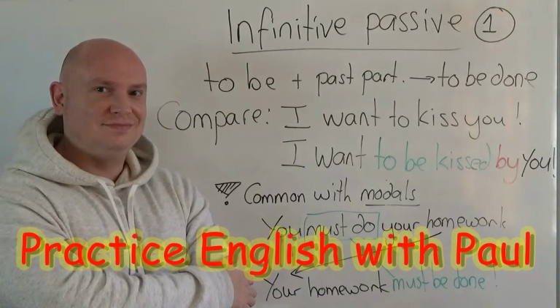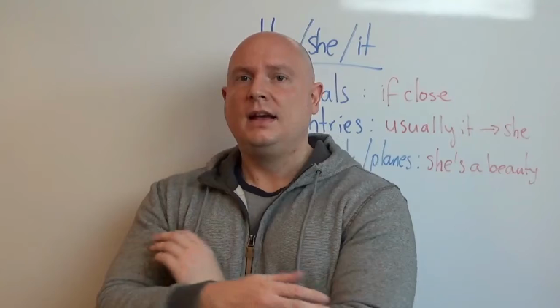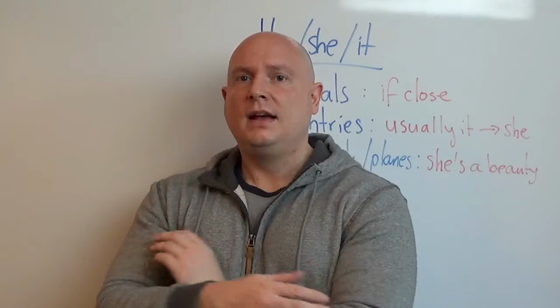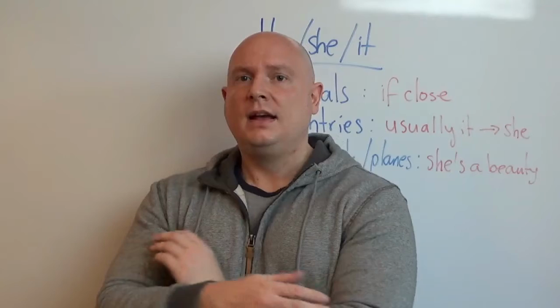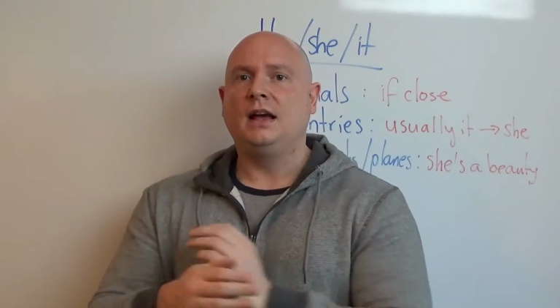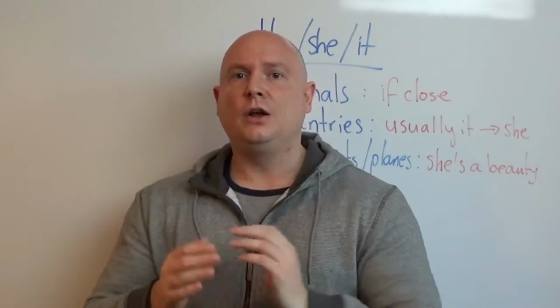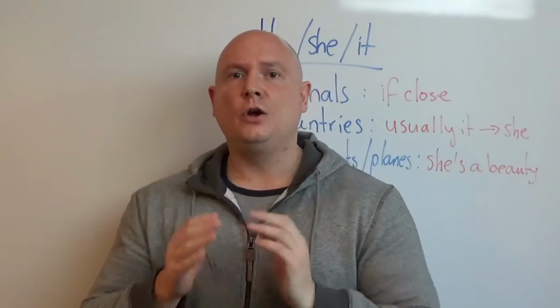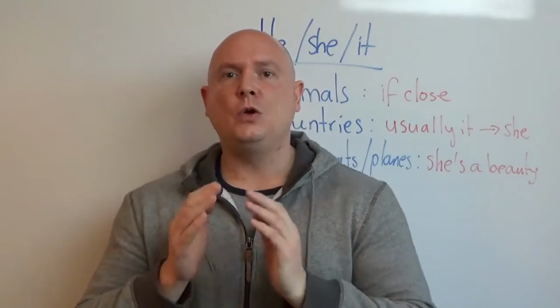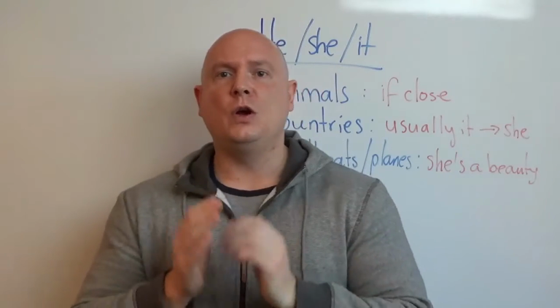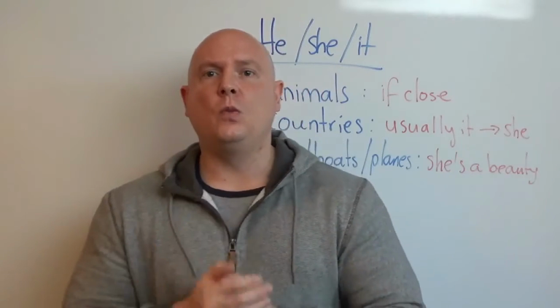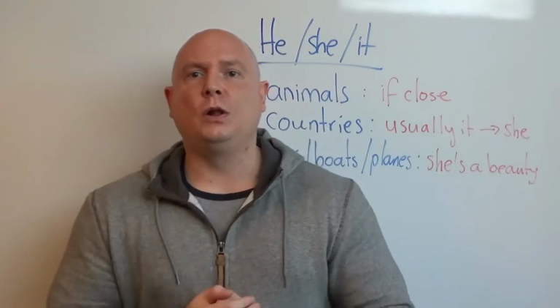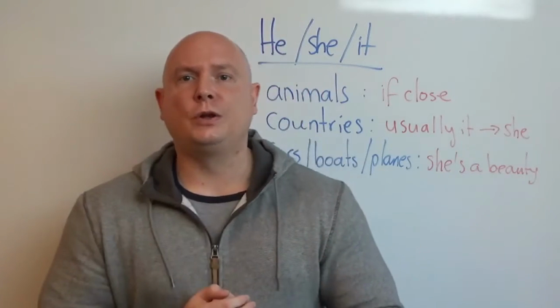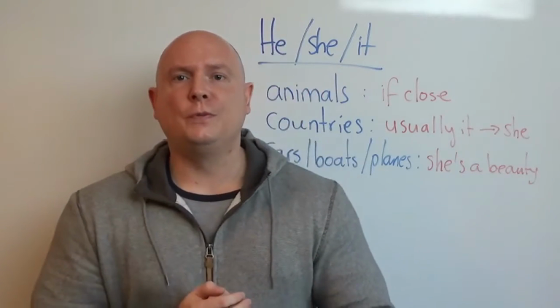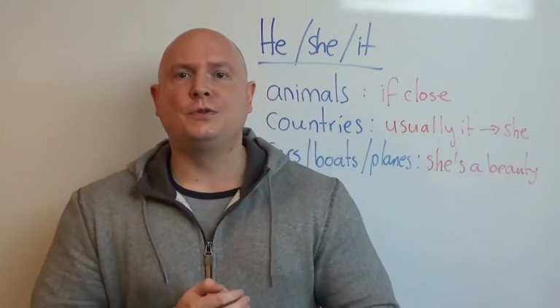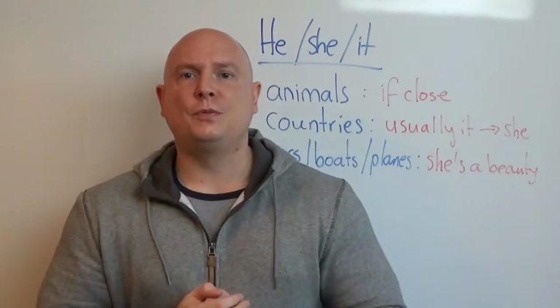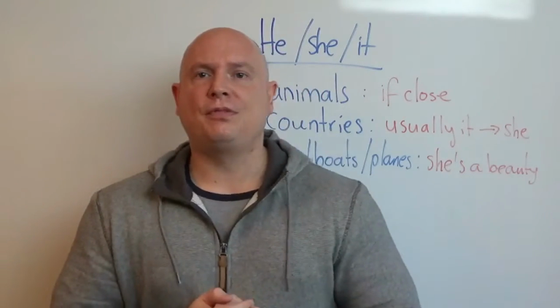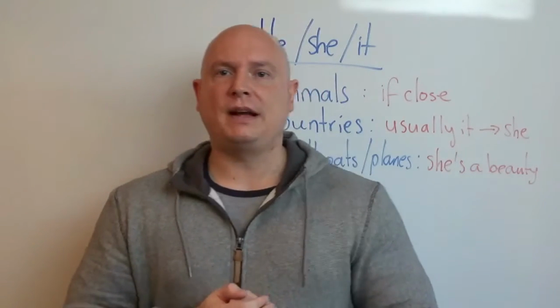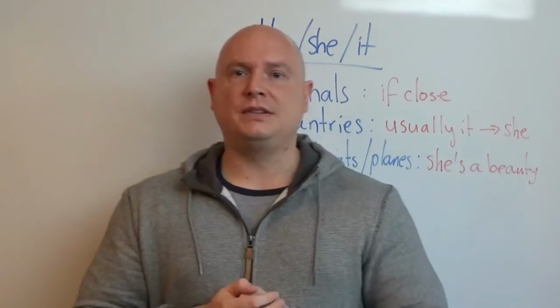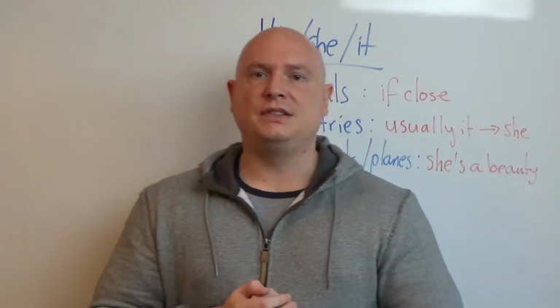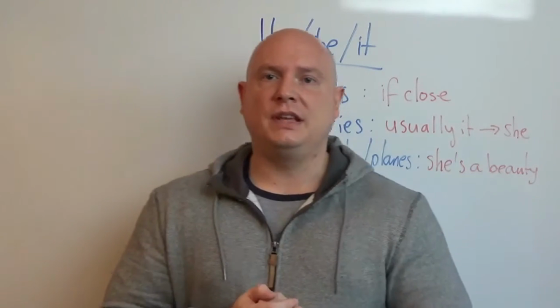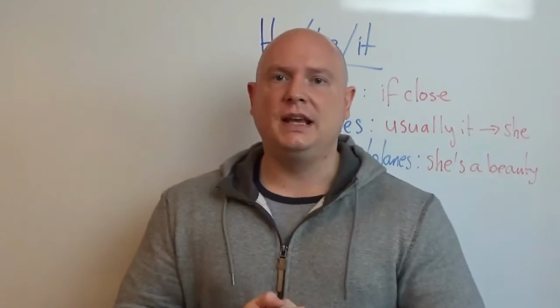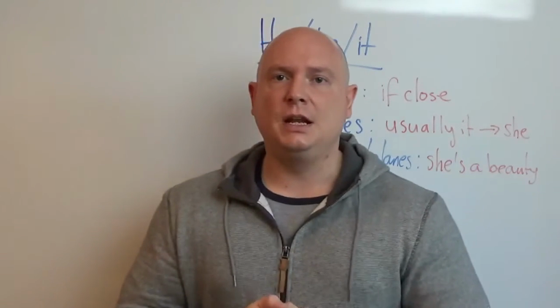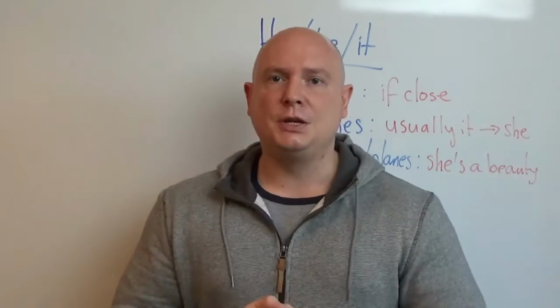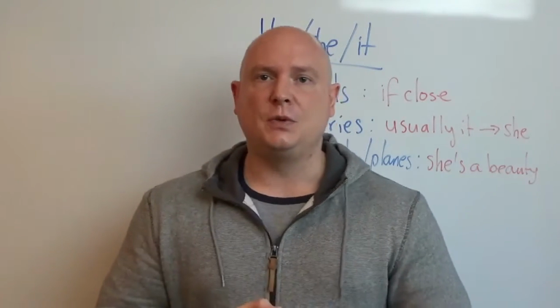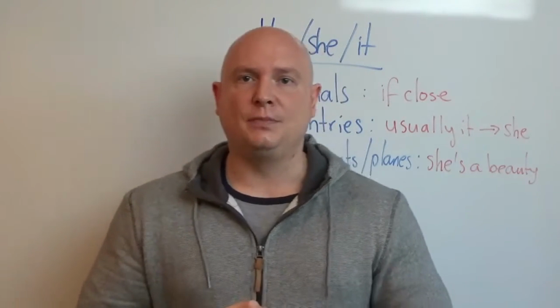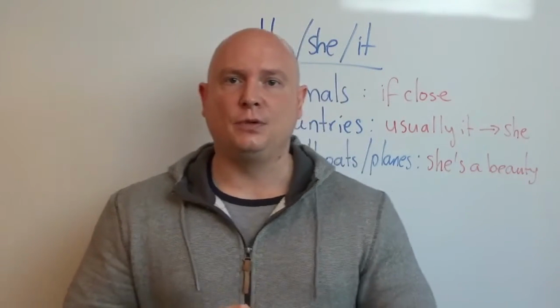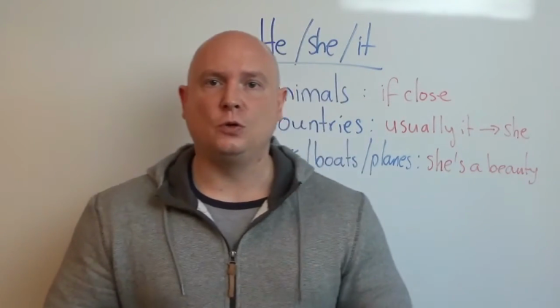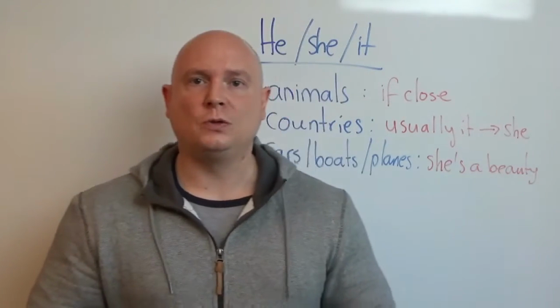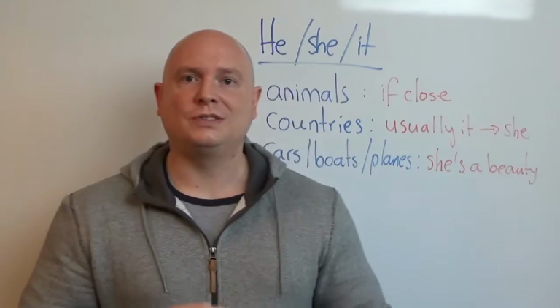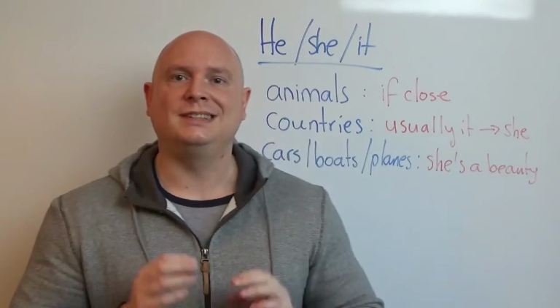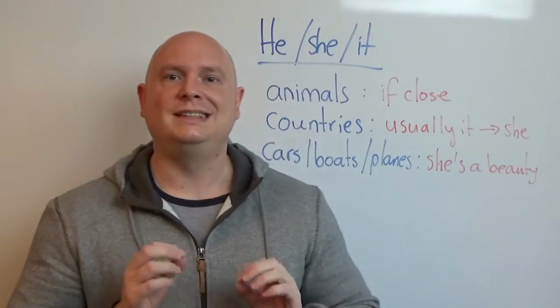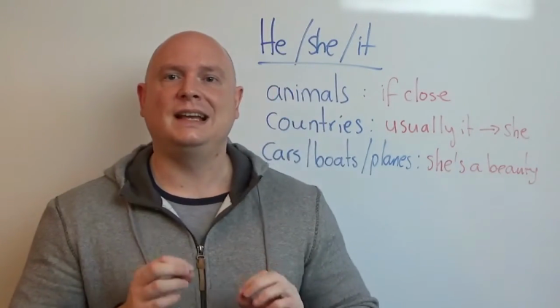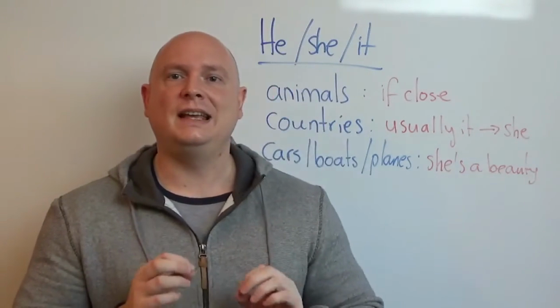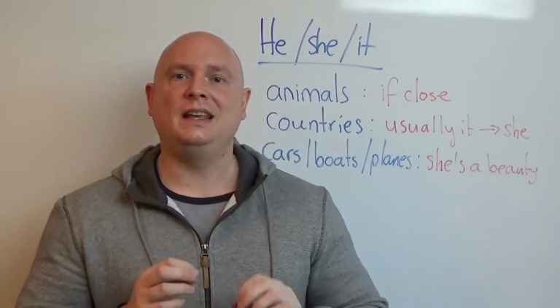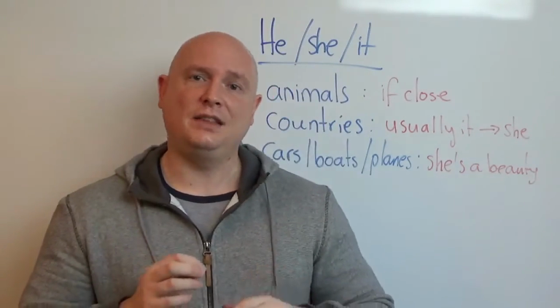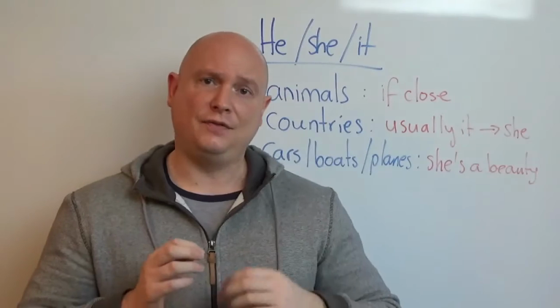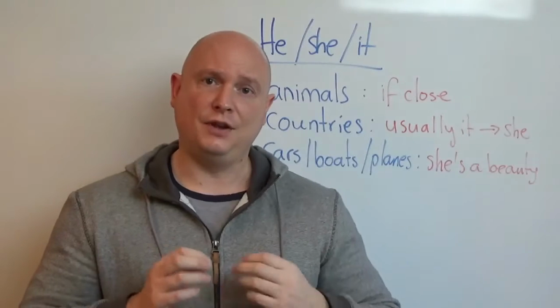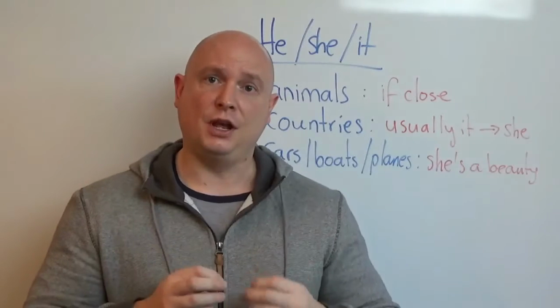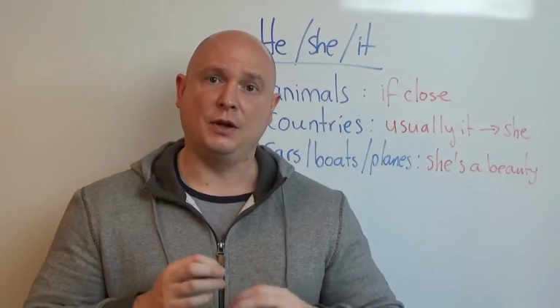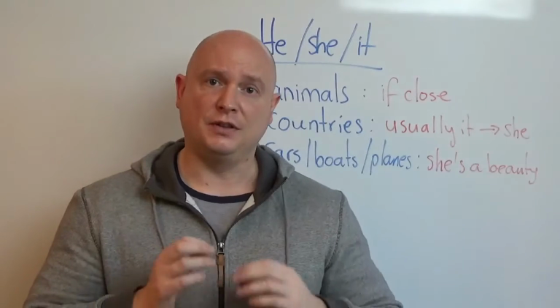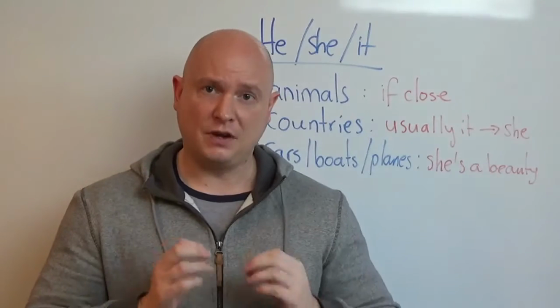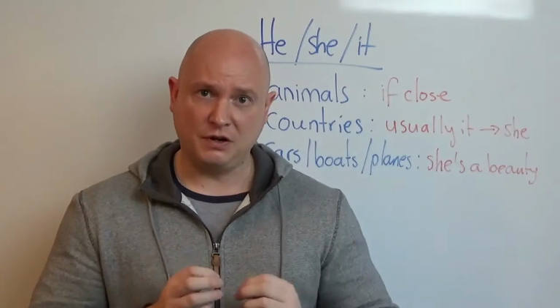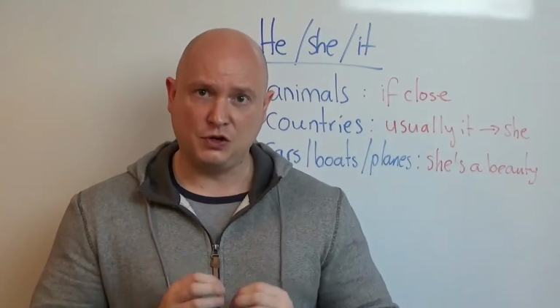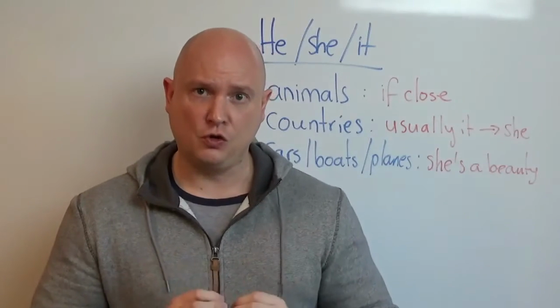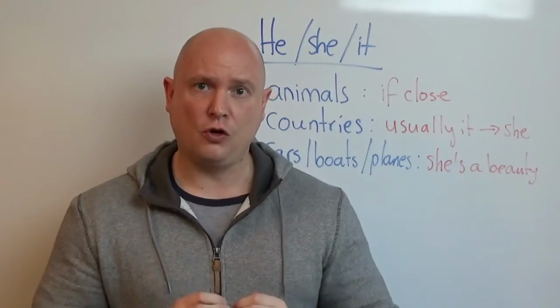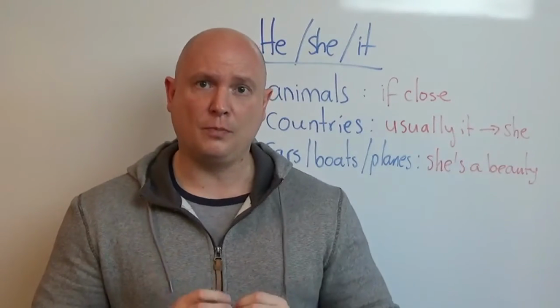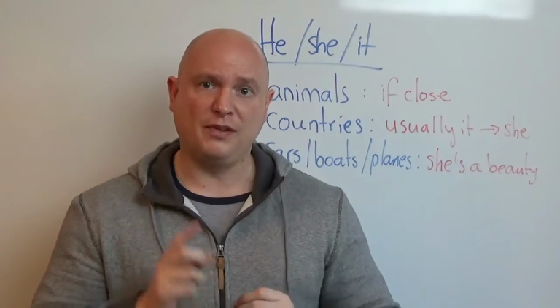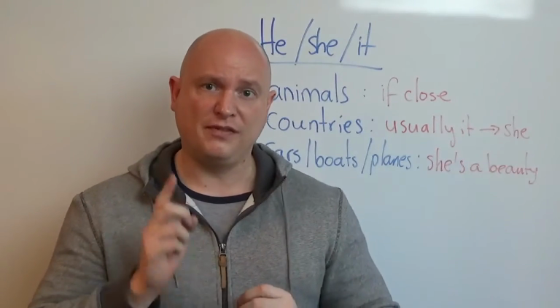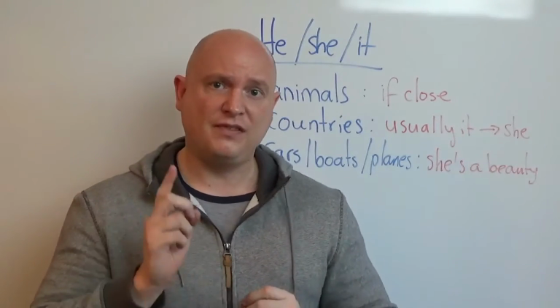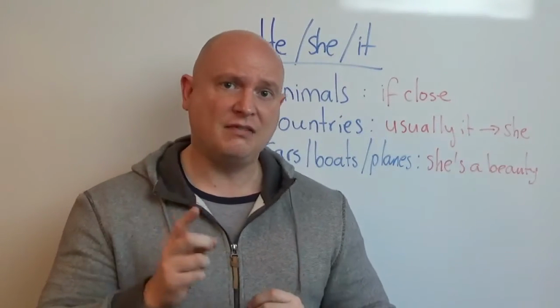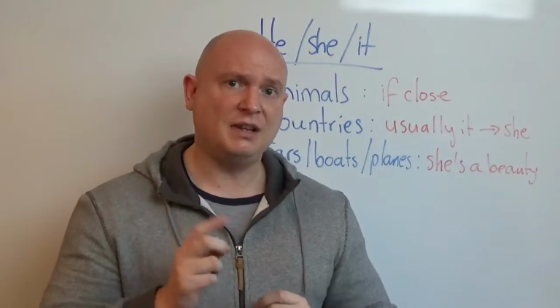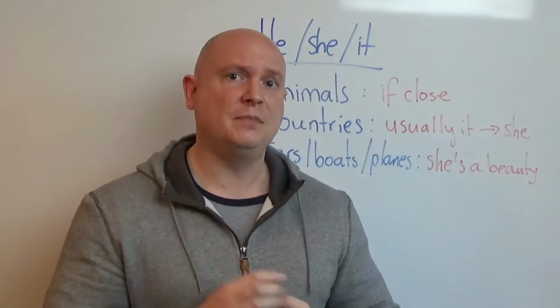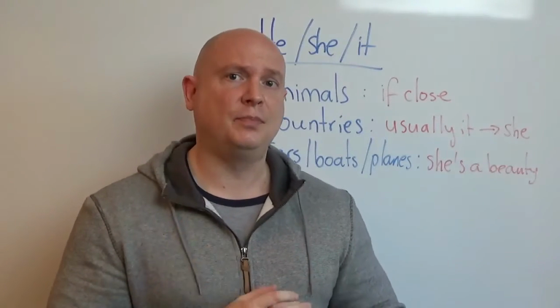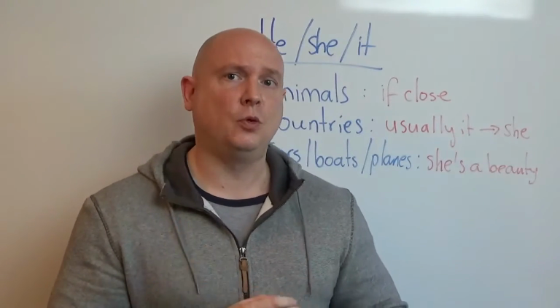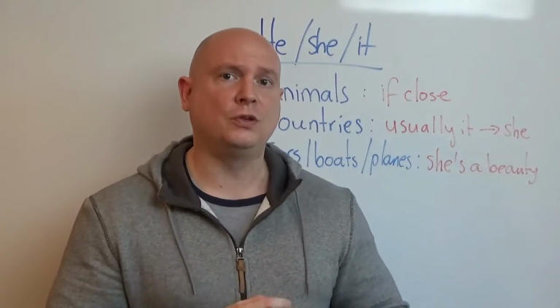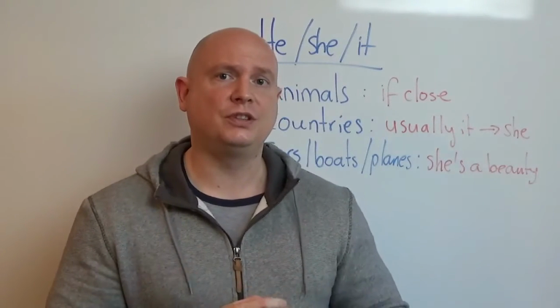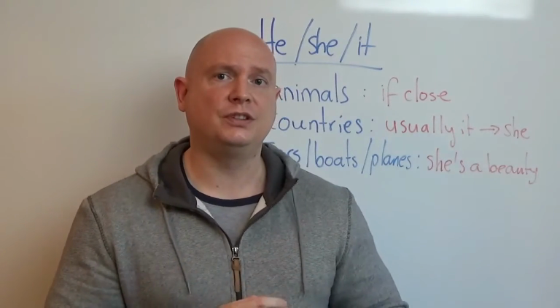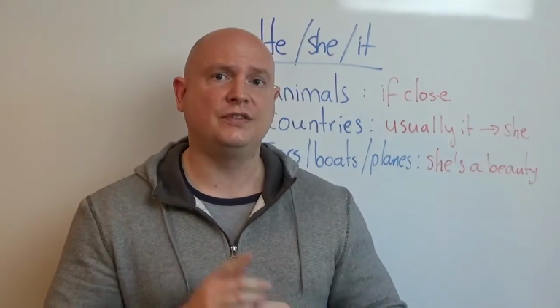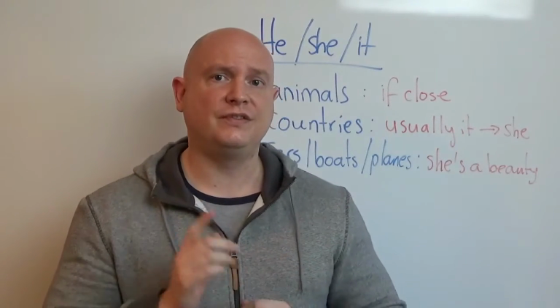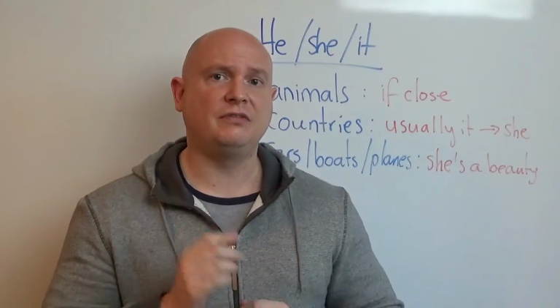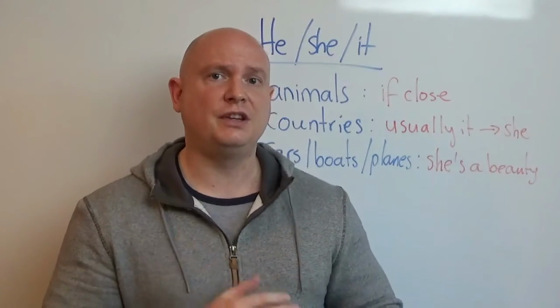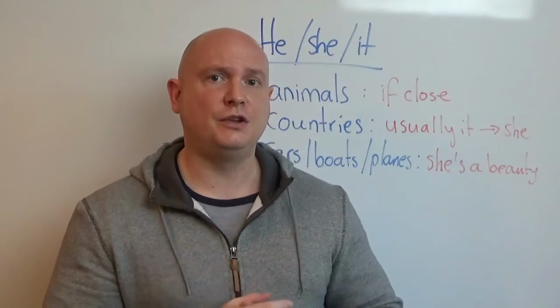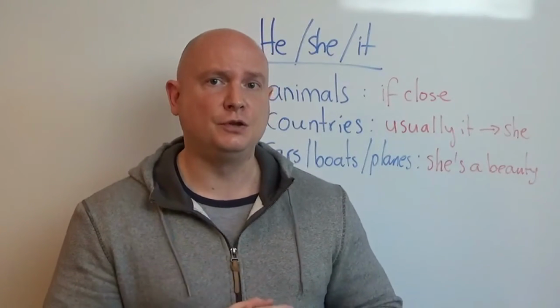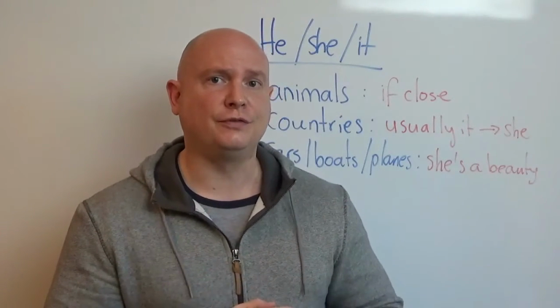Hello and welcome to Practice English with Paul. Today this video is very short but very important and very useful.